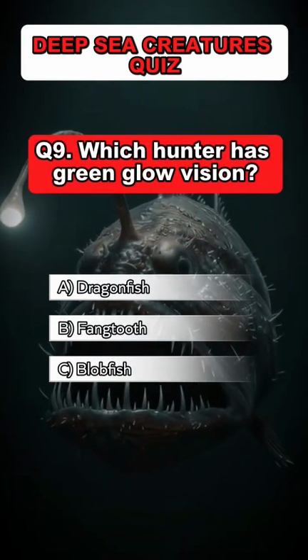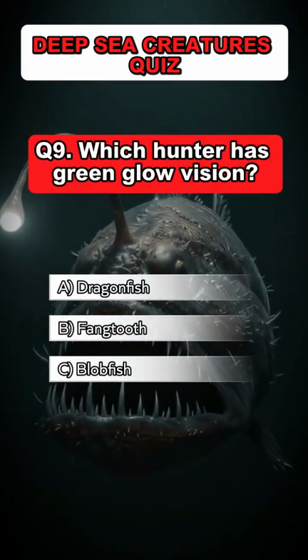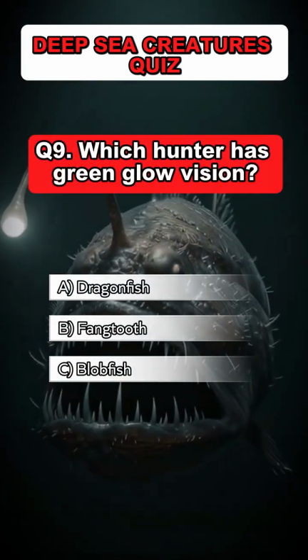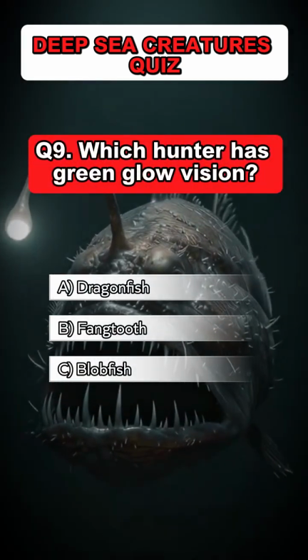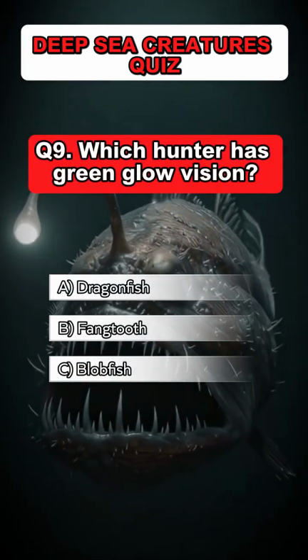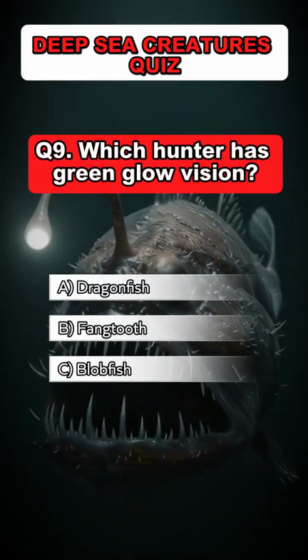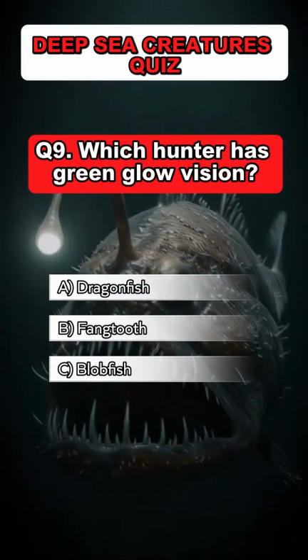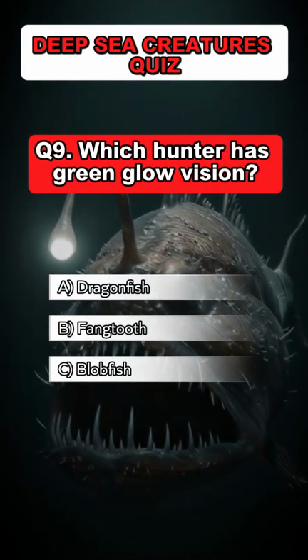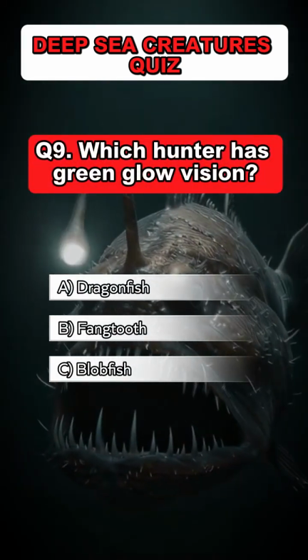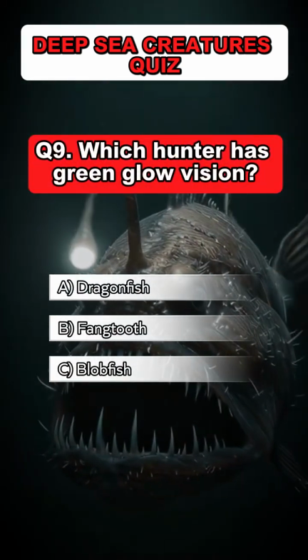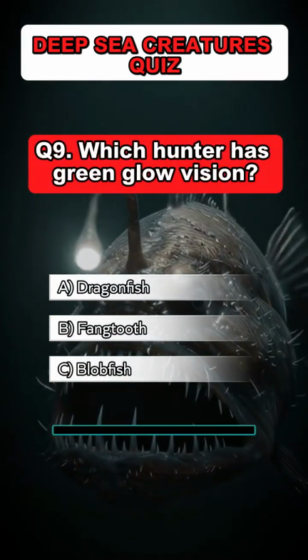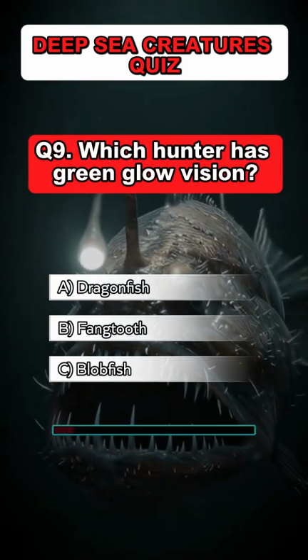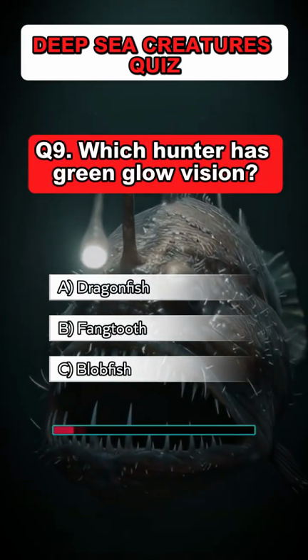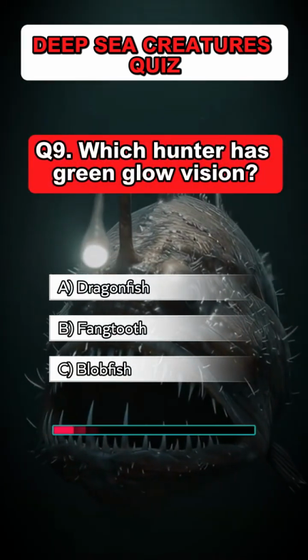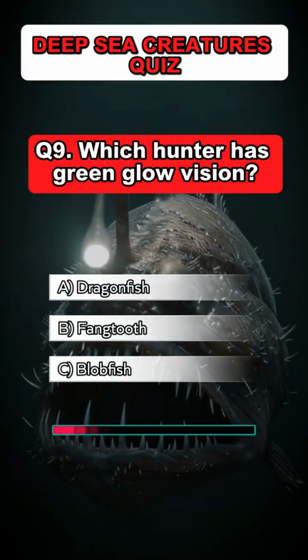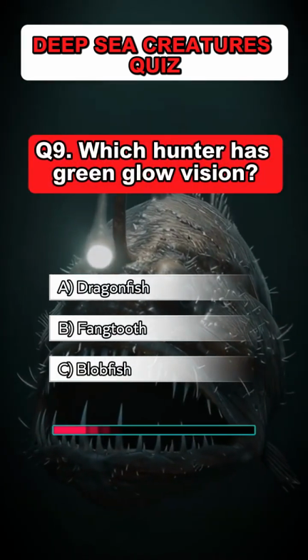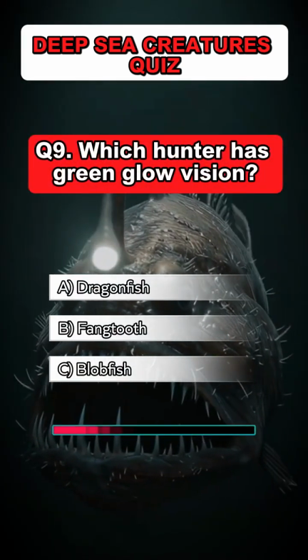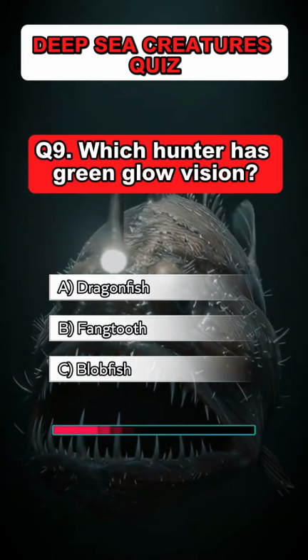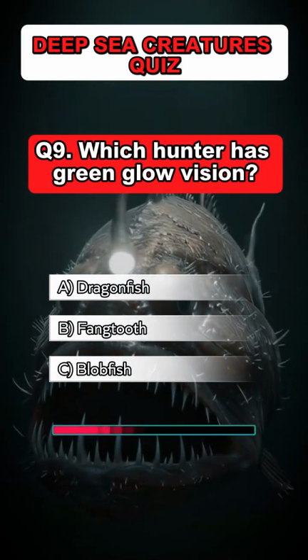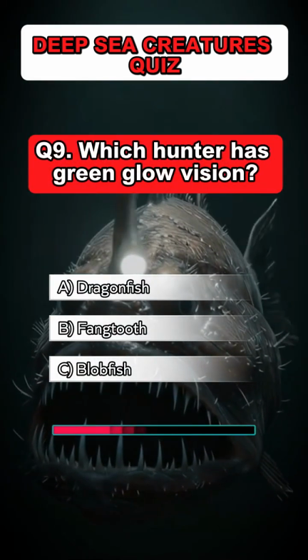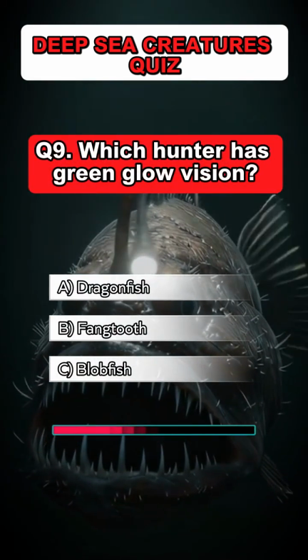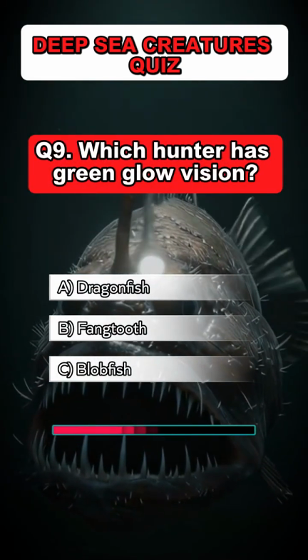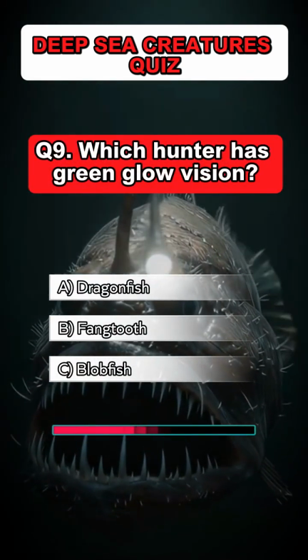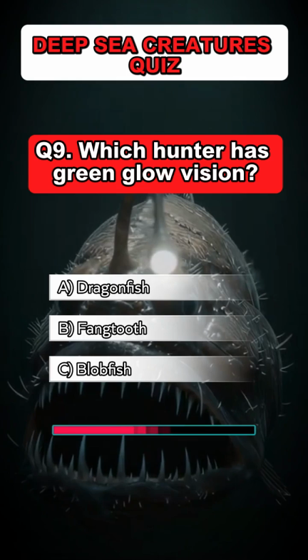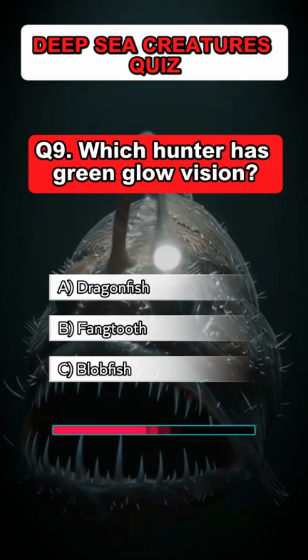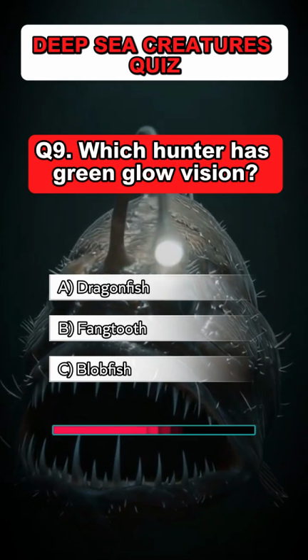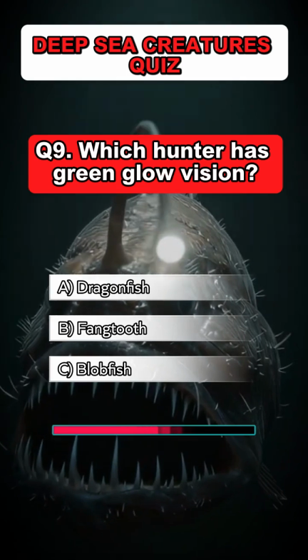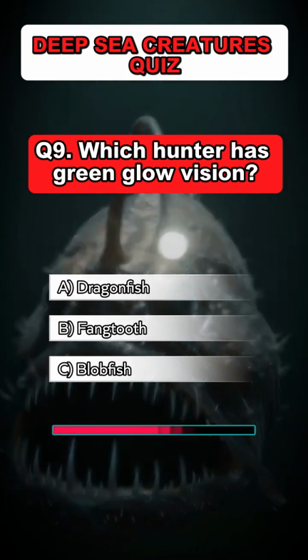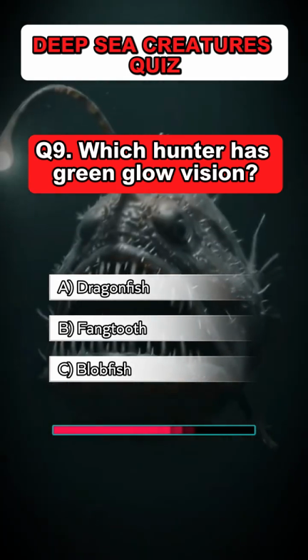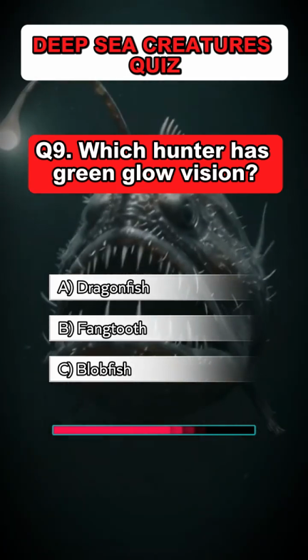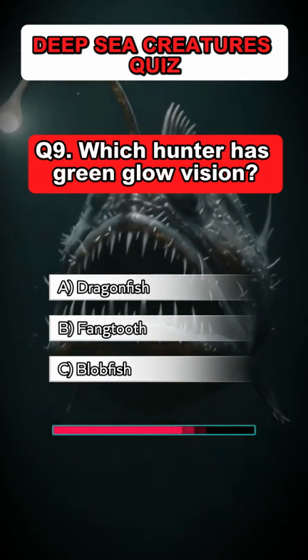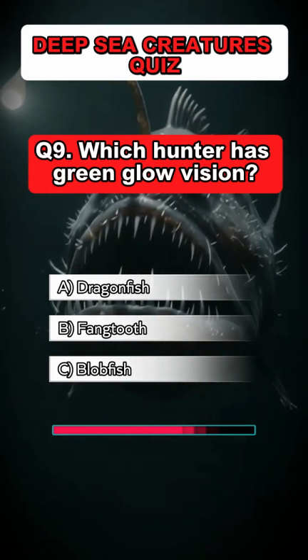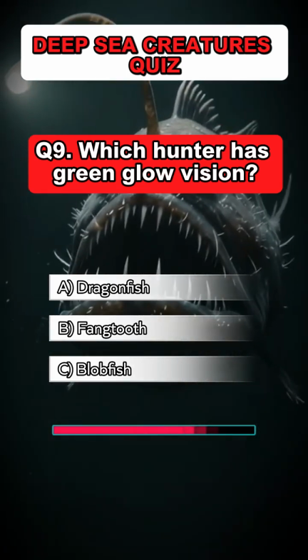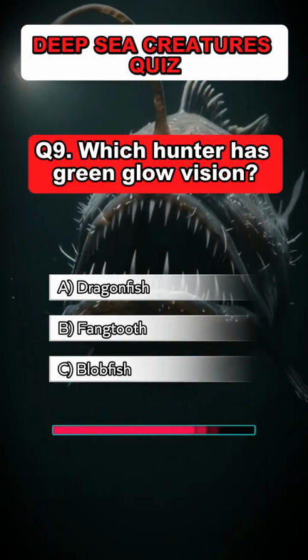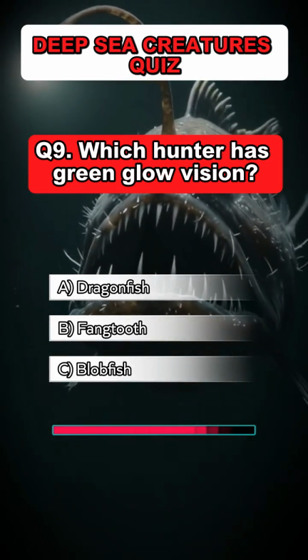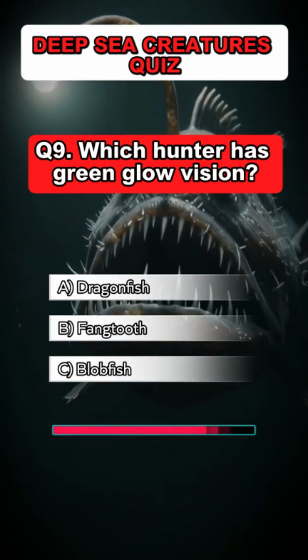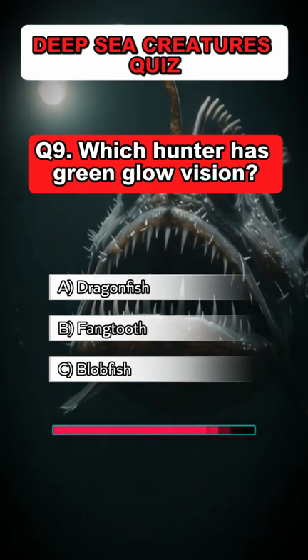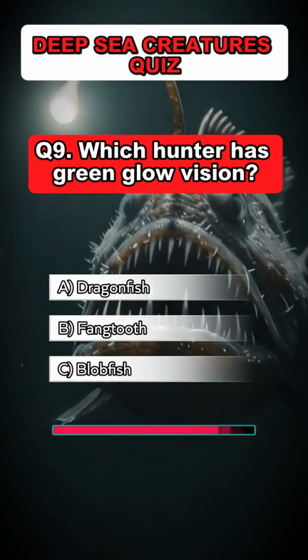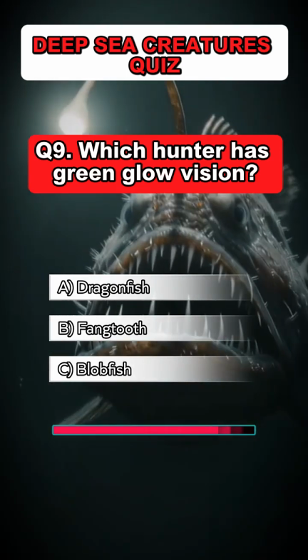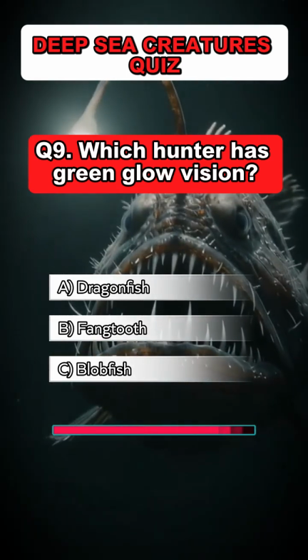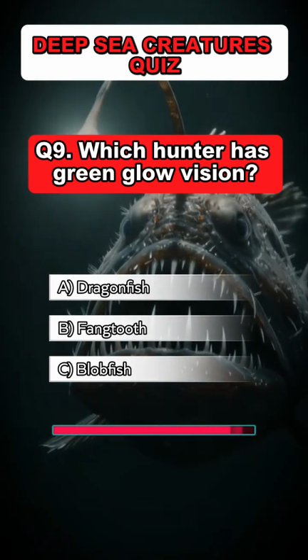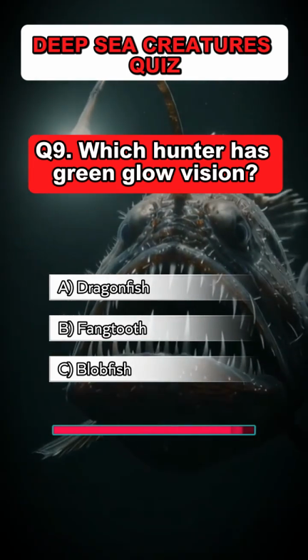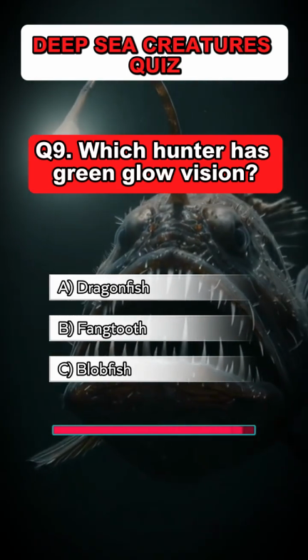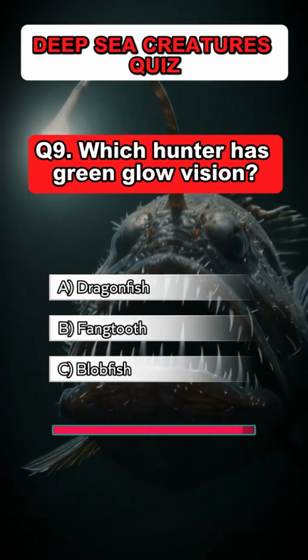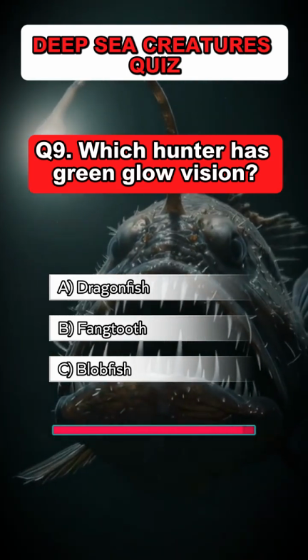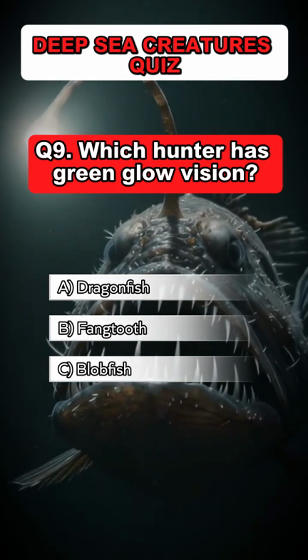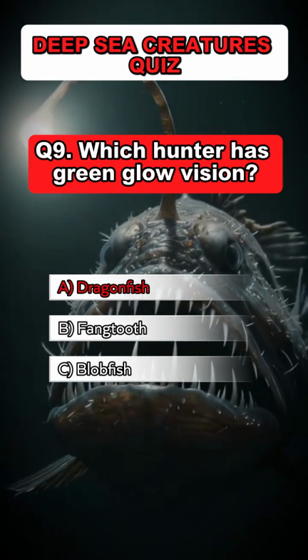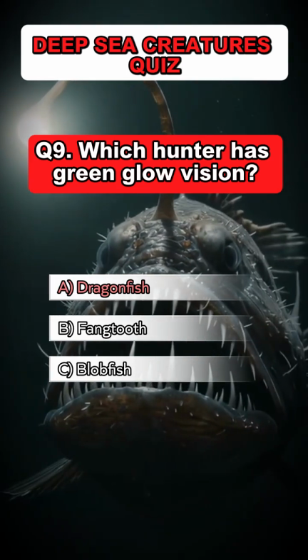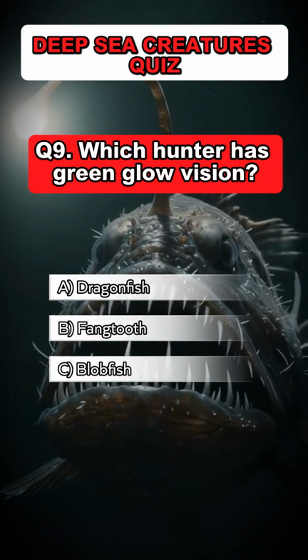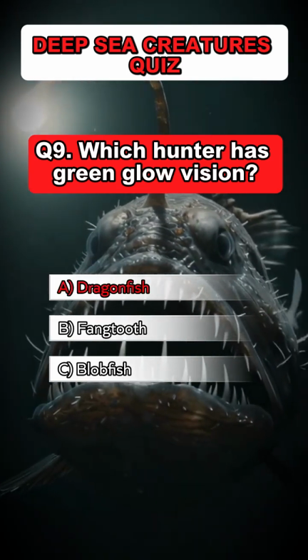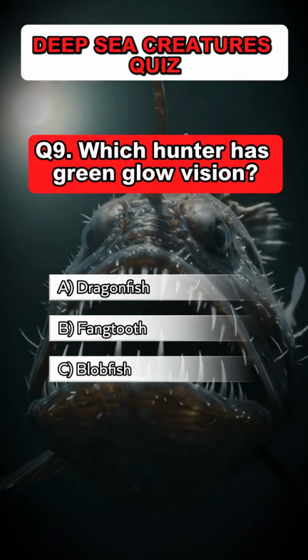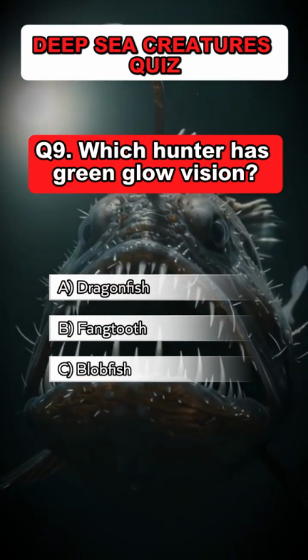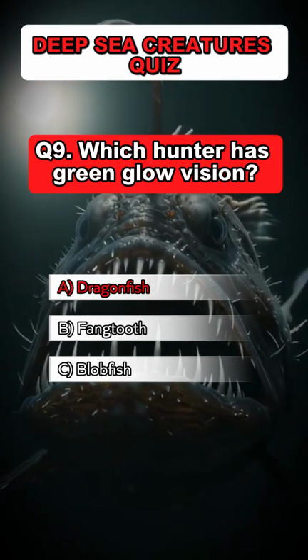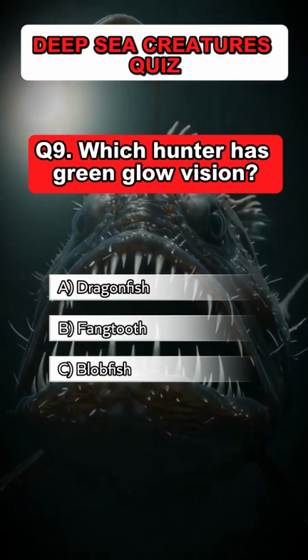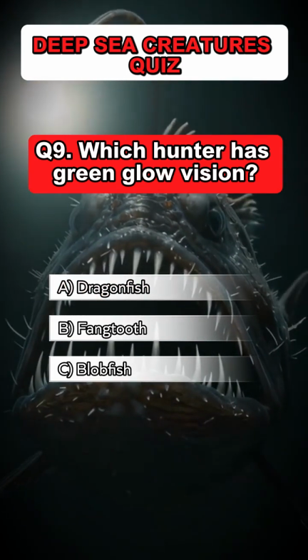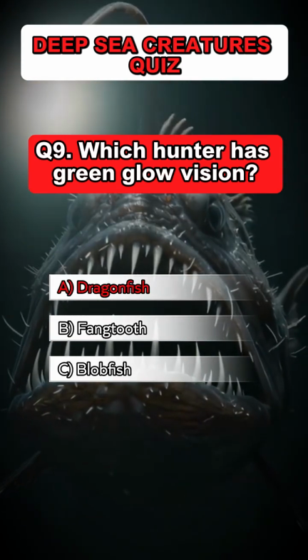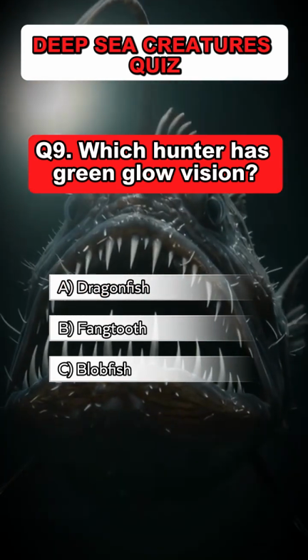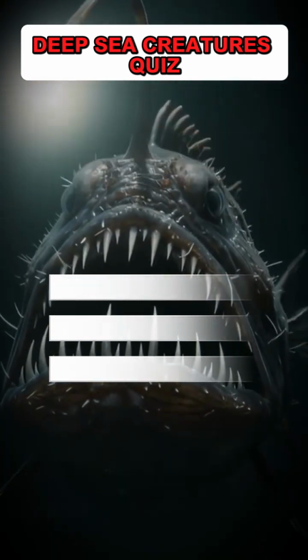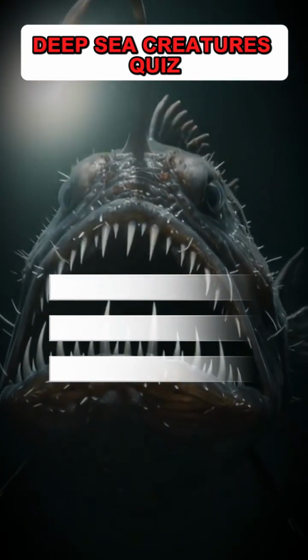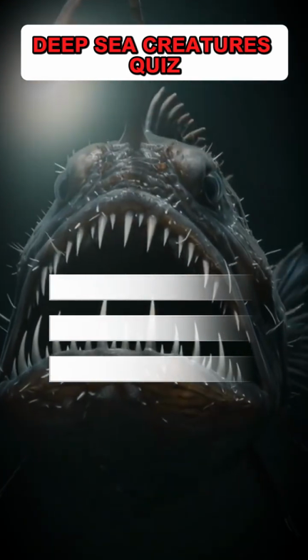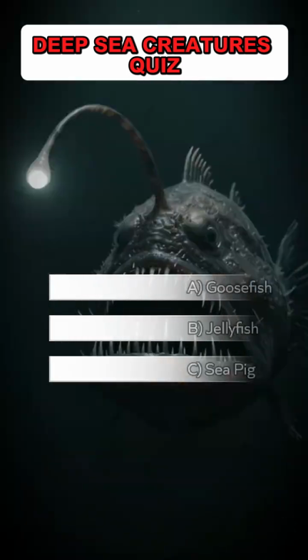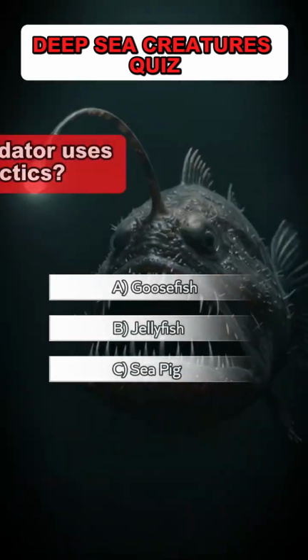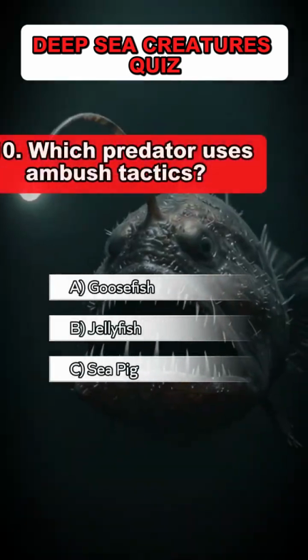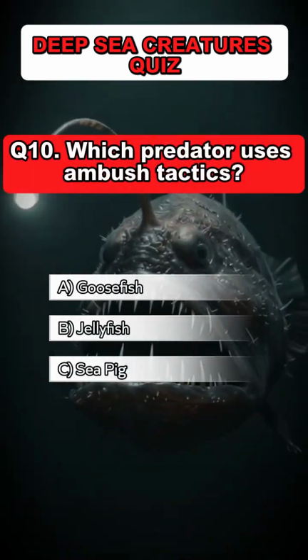Question 9: Which hunter has green glow vision? Answer: A. Dragonfish.